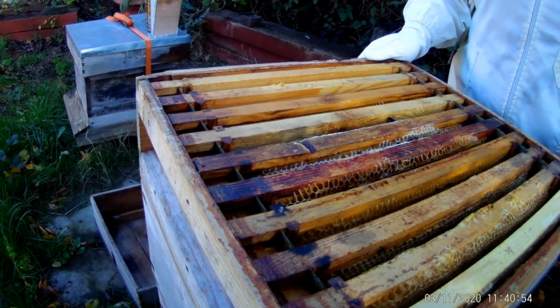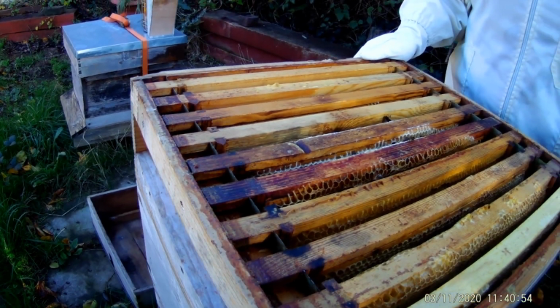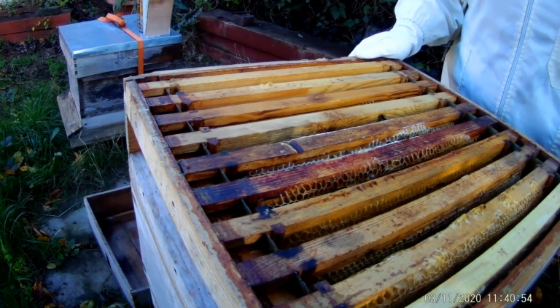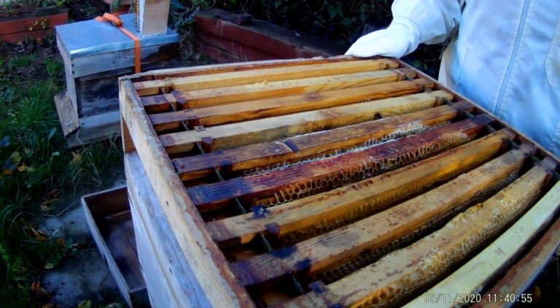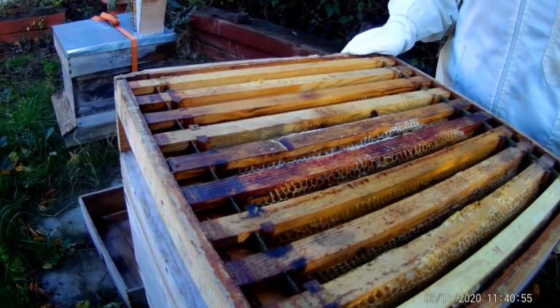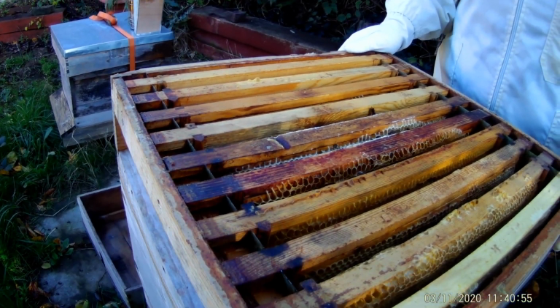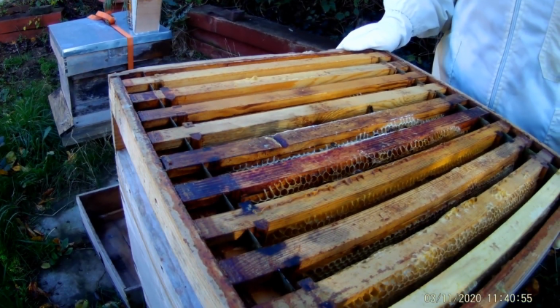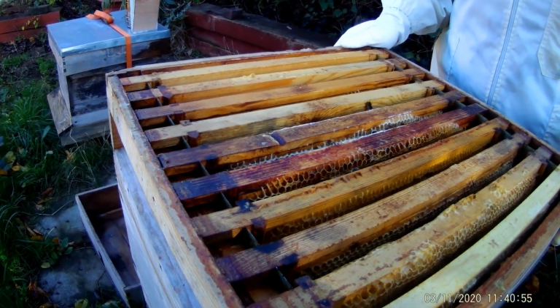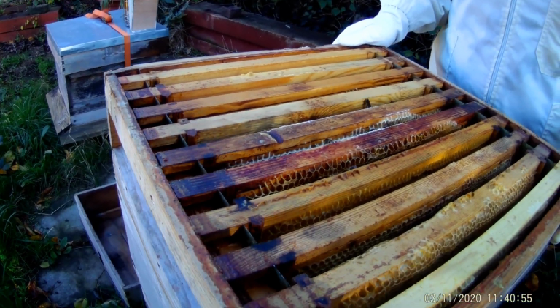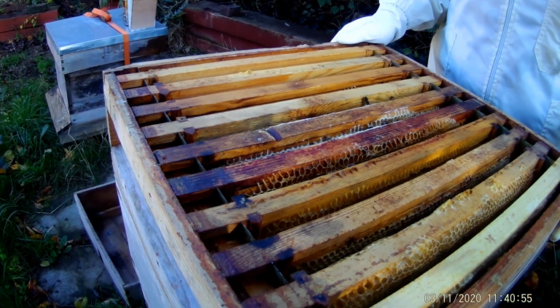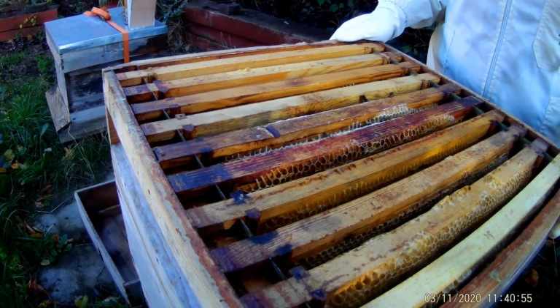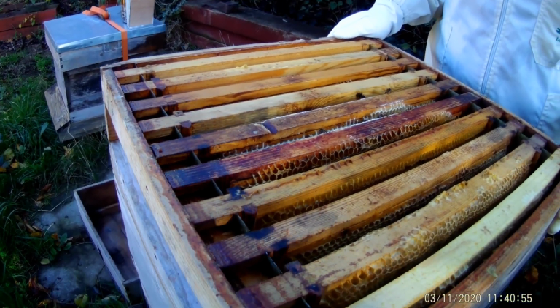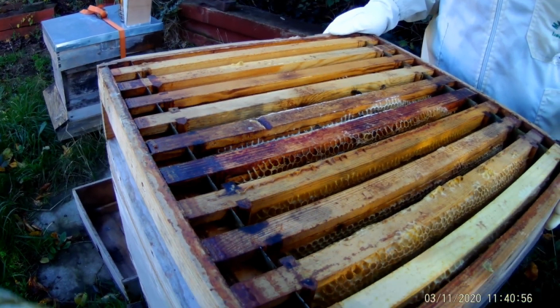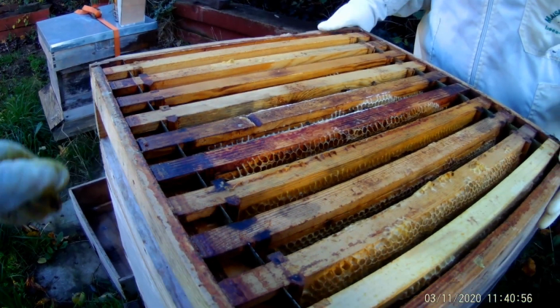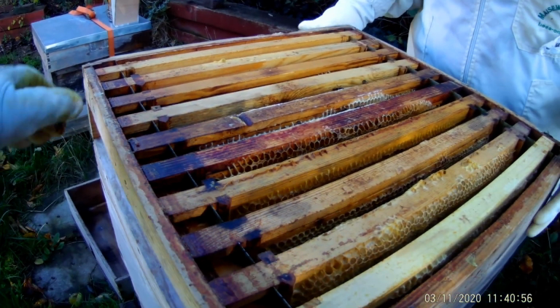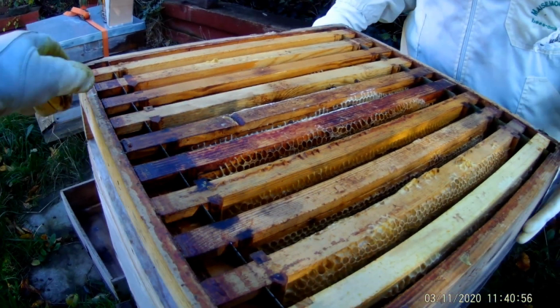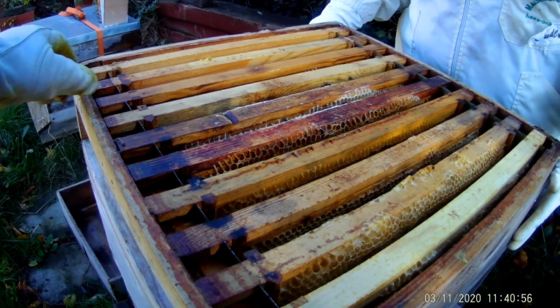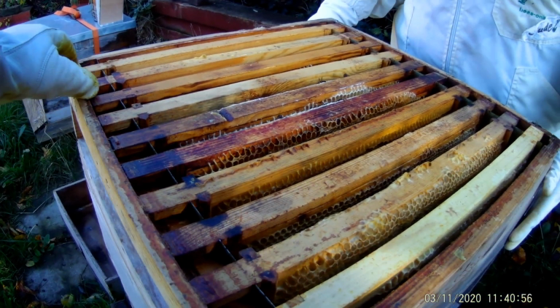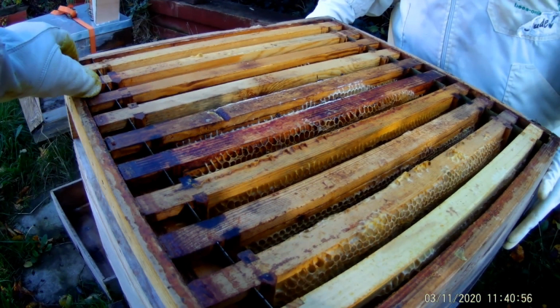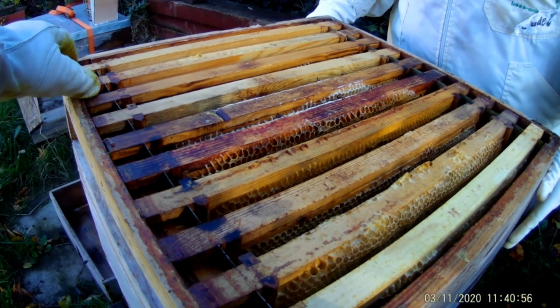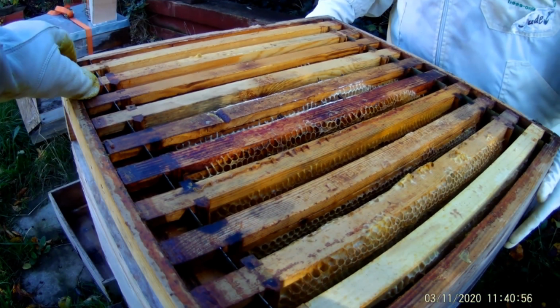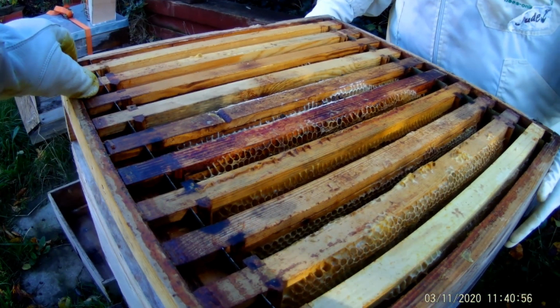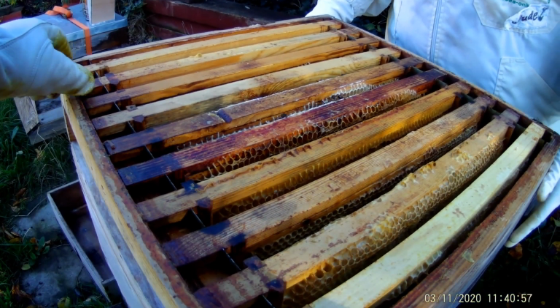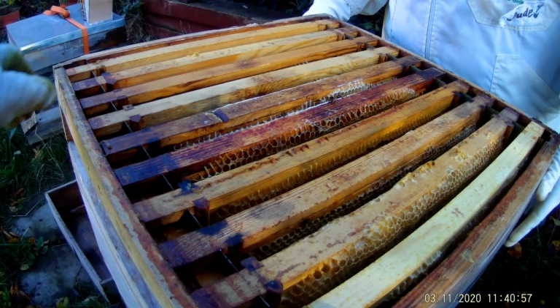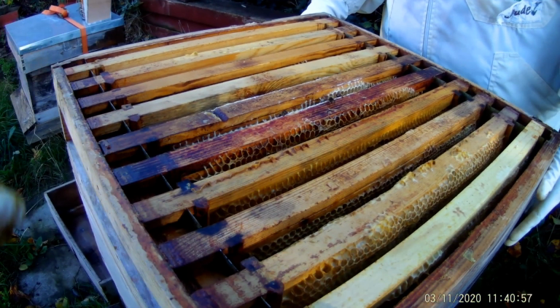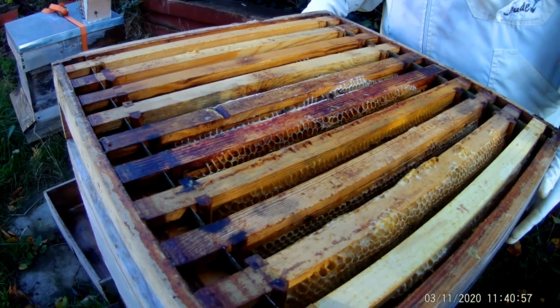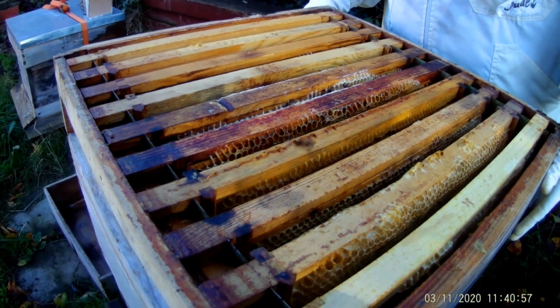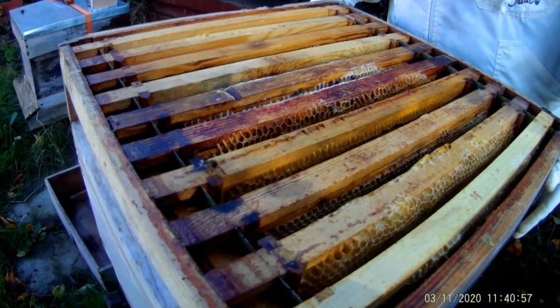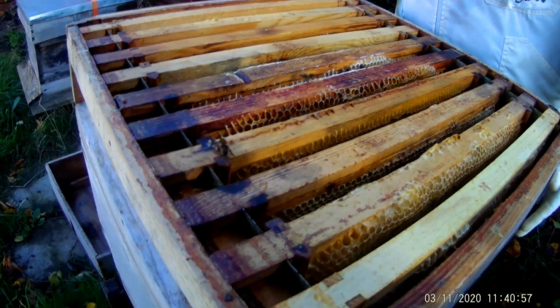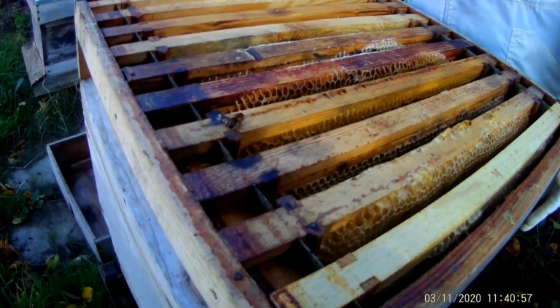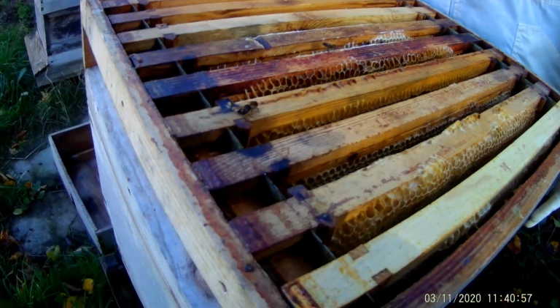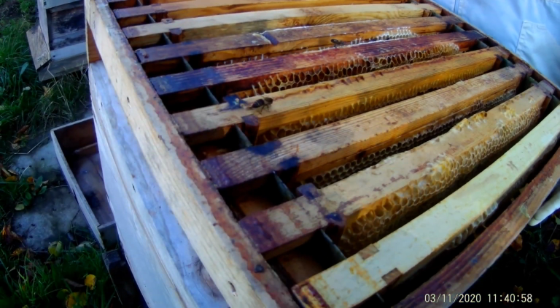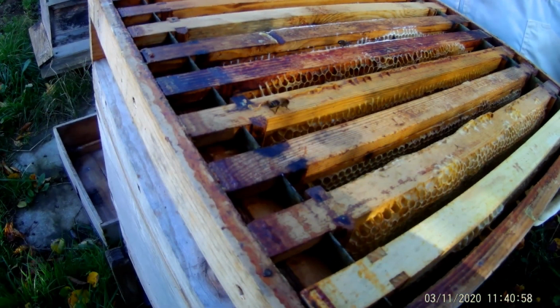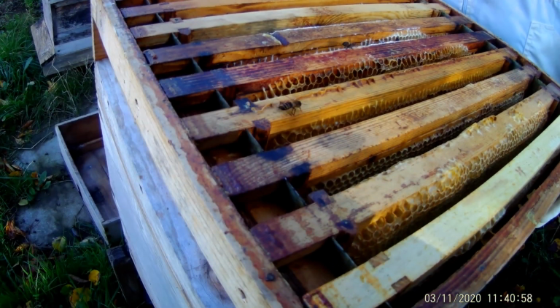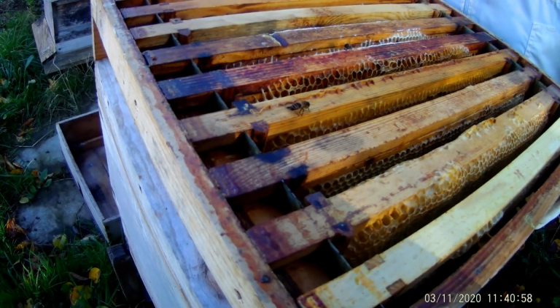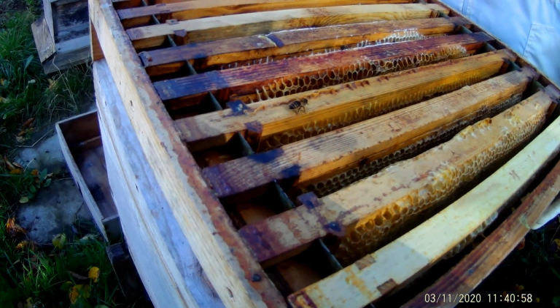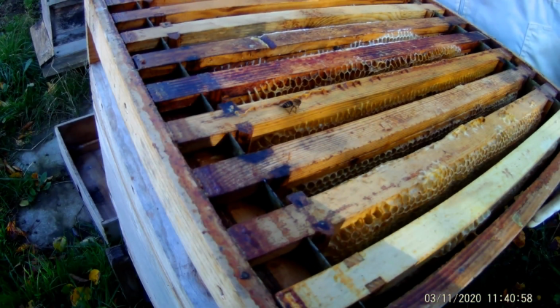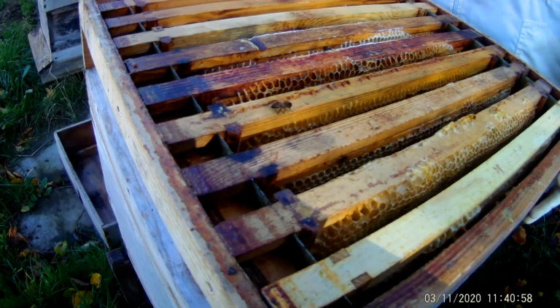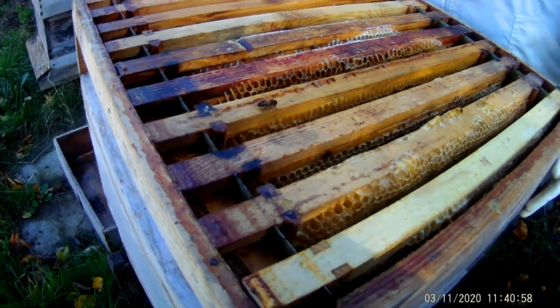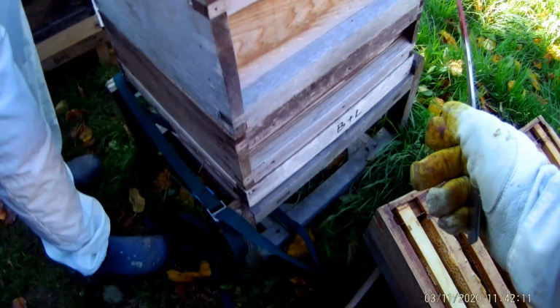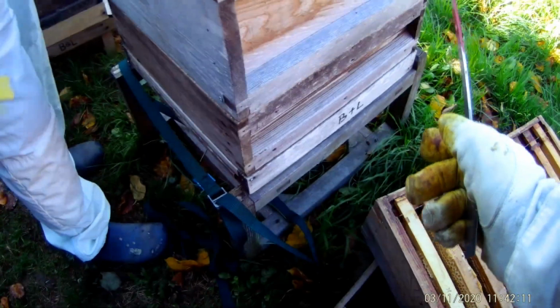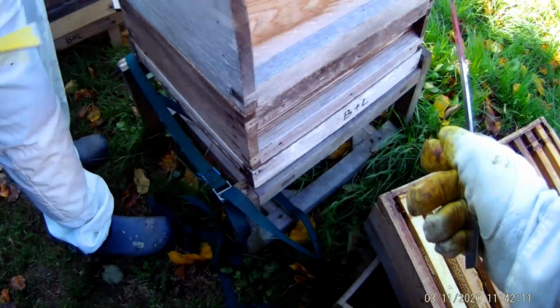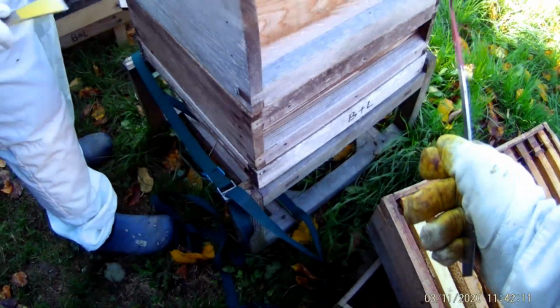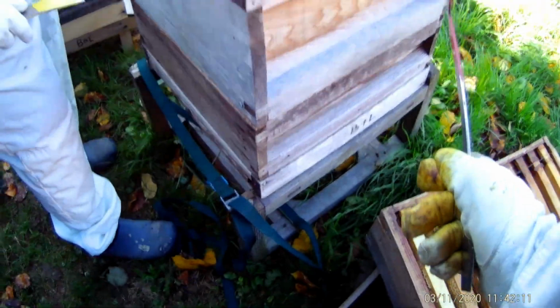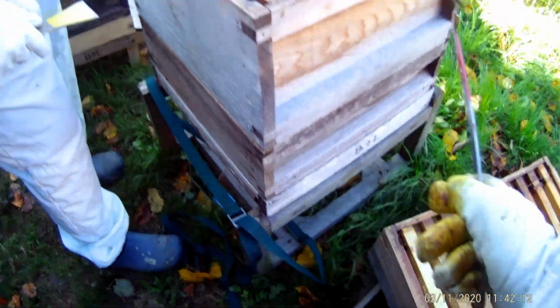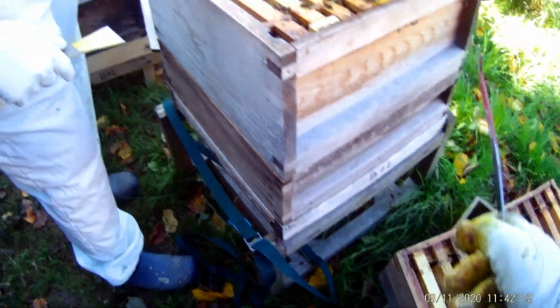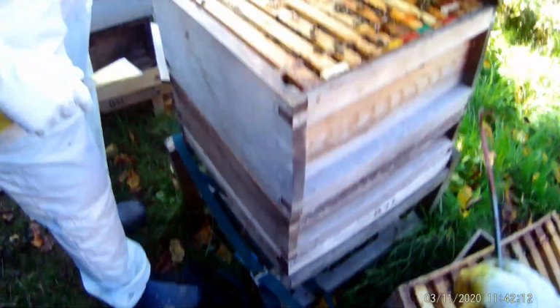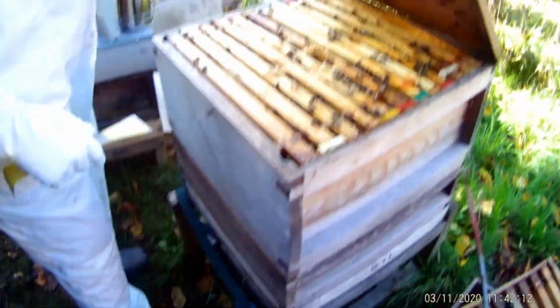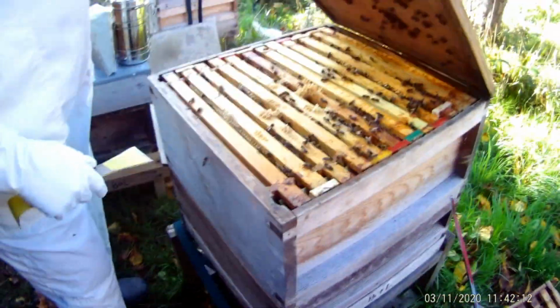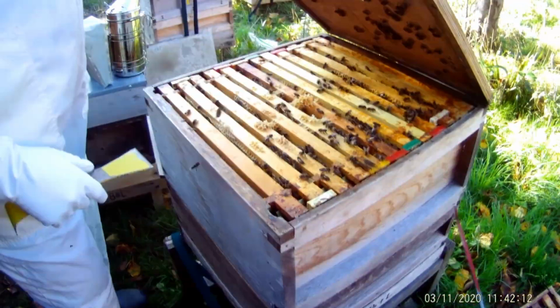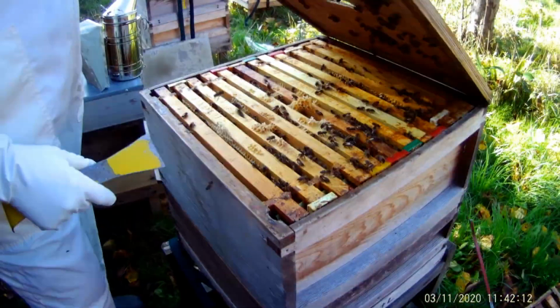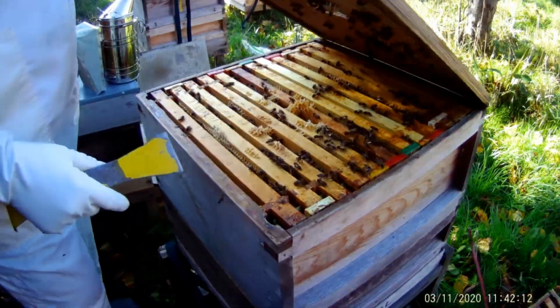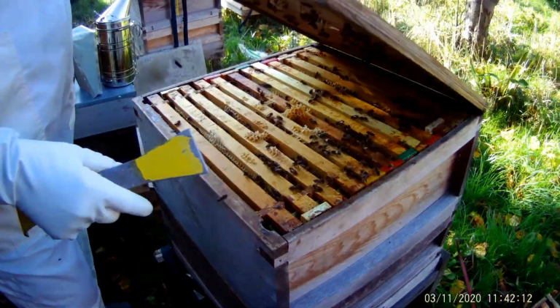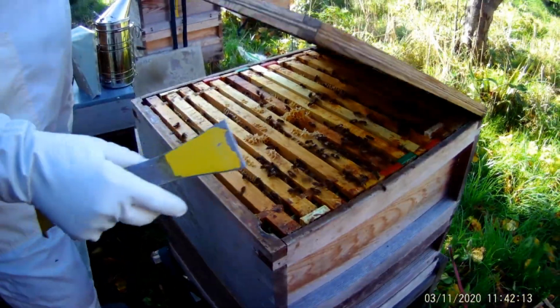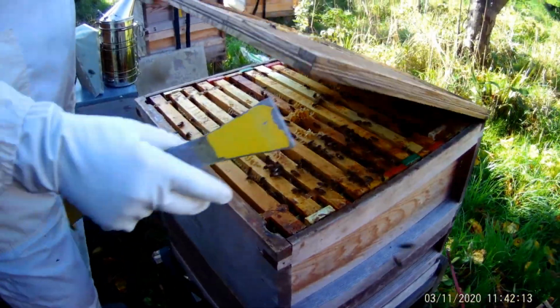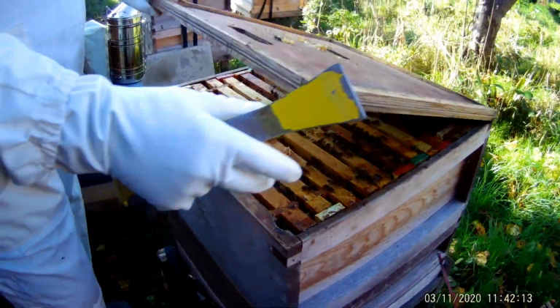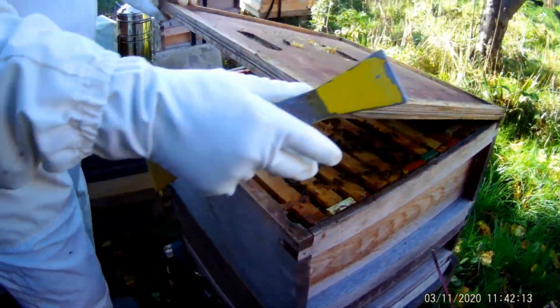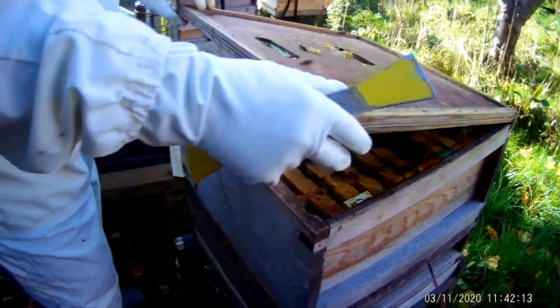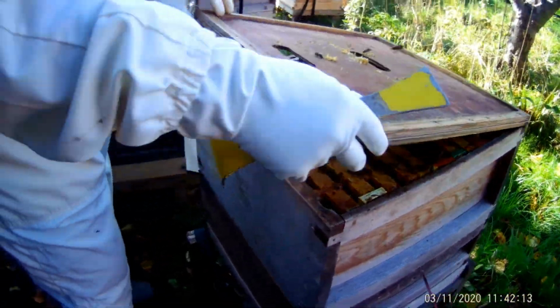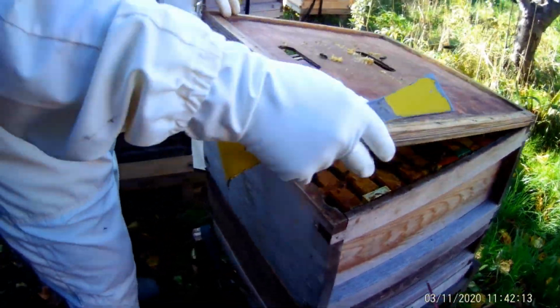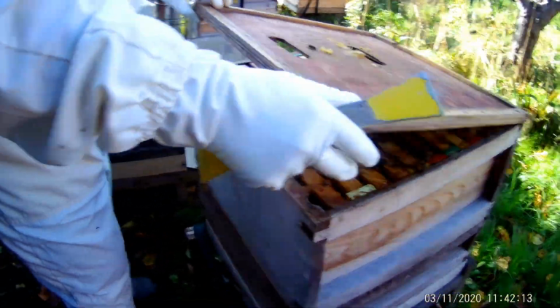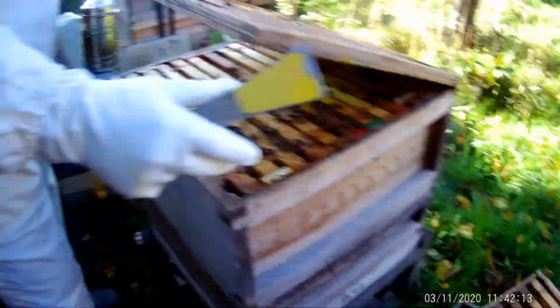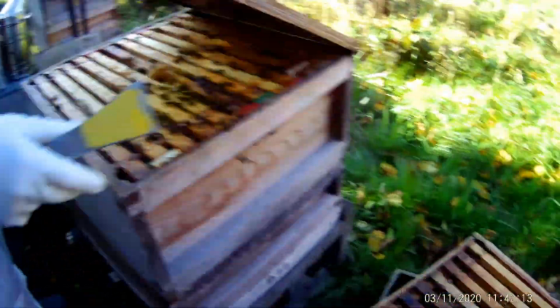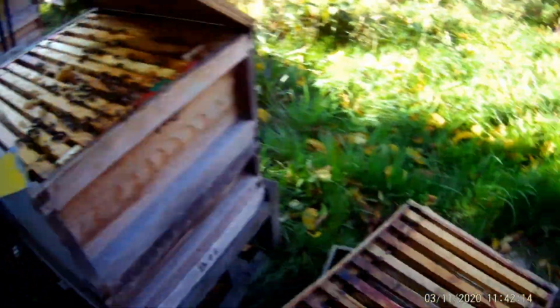They're getting through the fondant very well. Hive four — good.